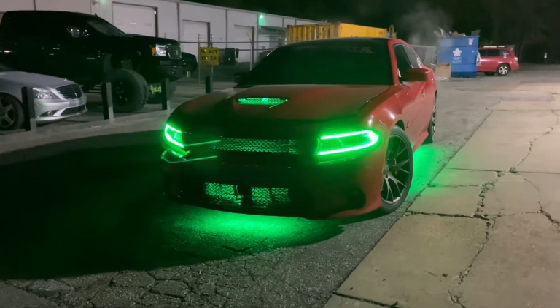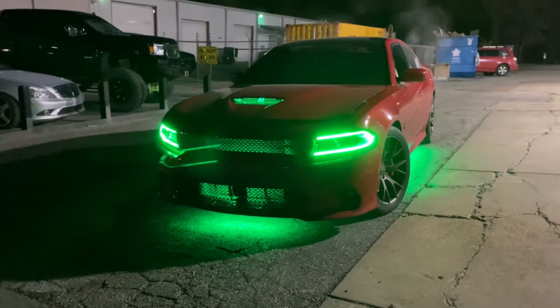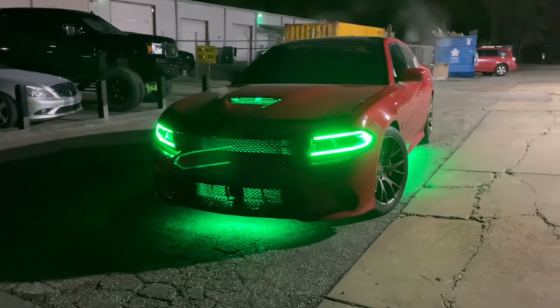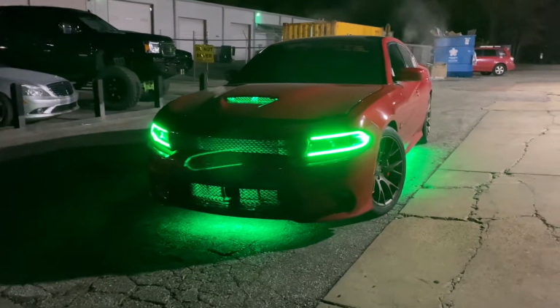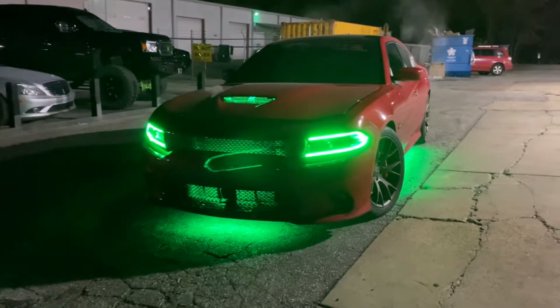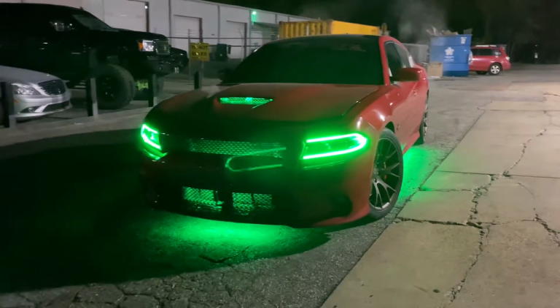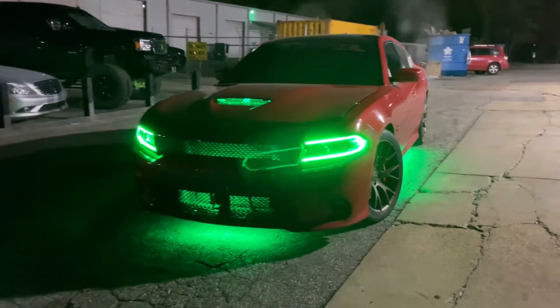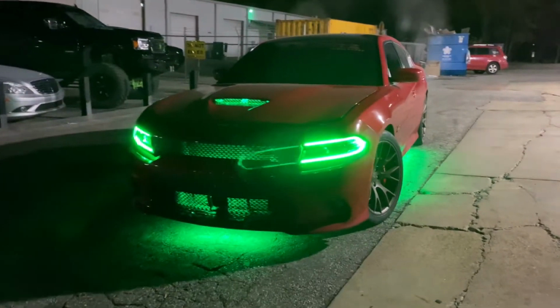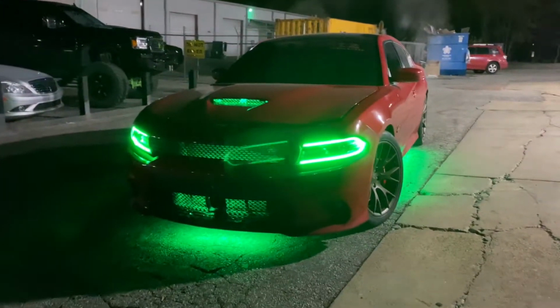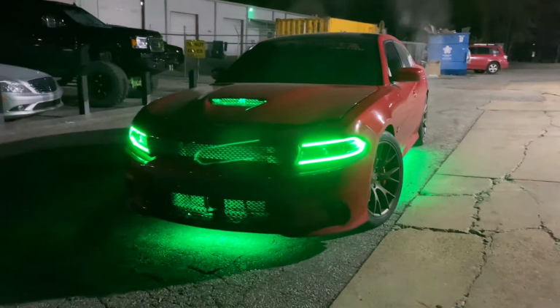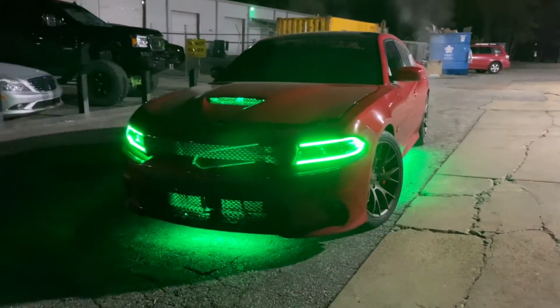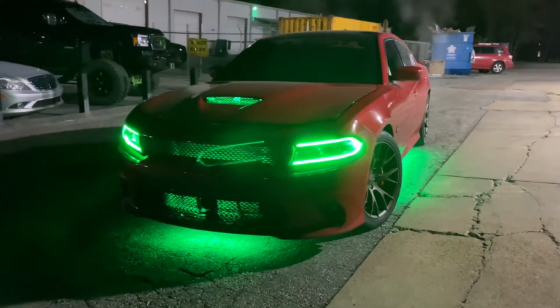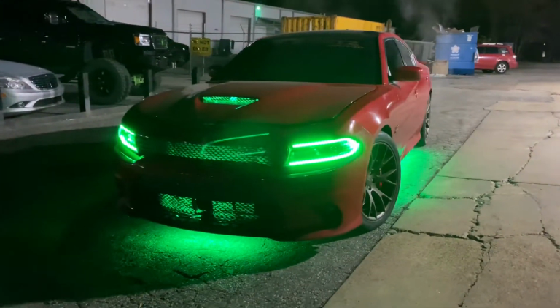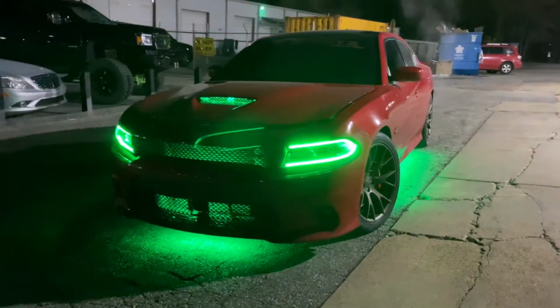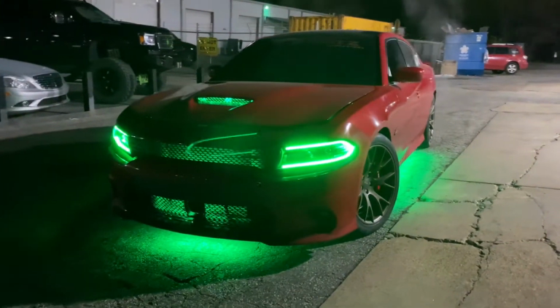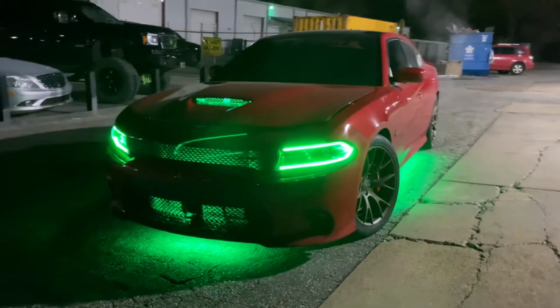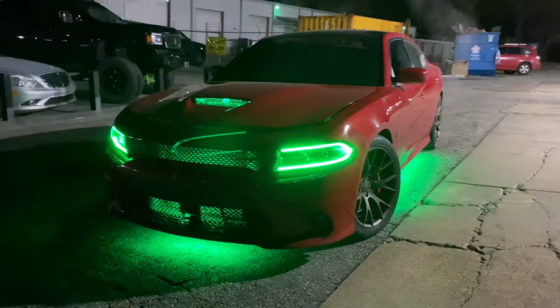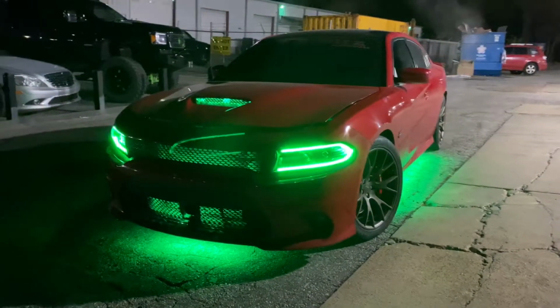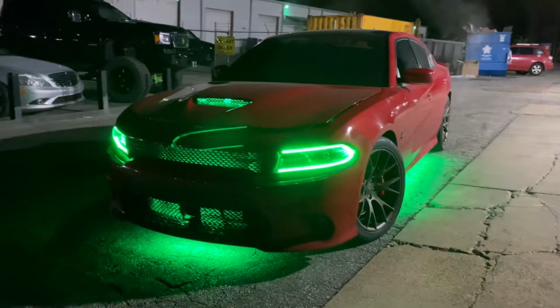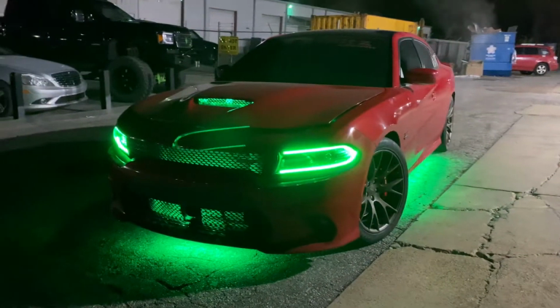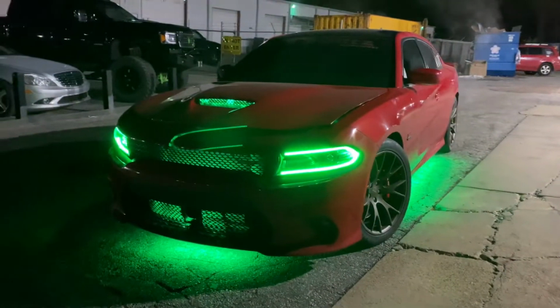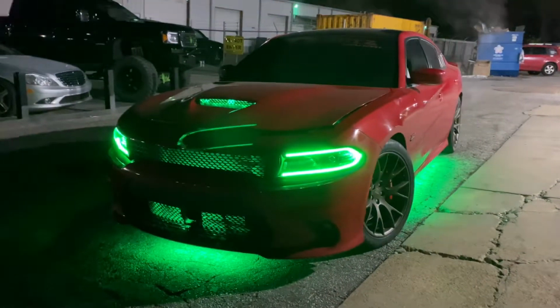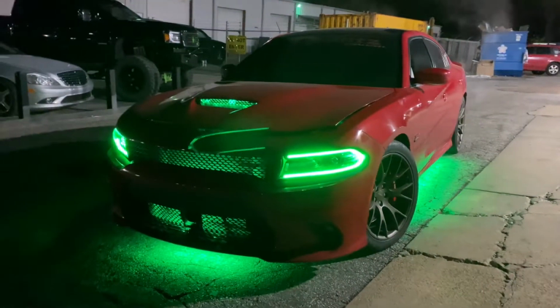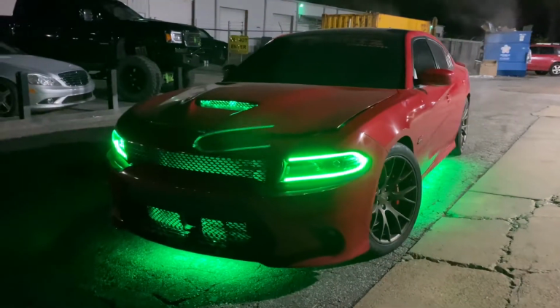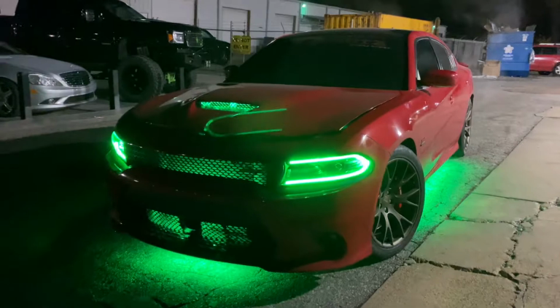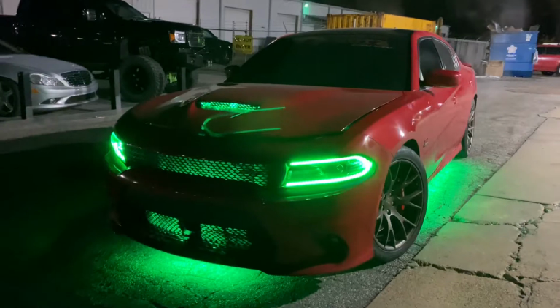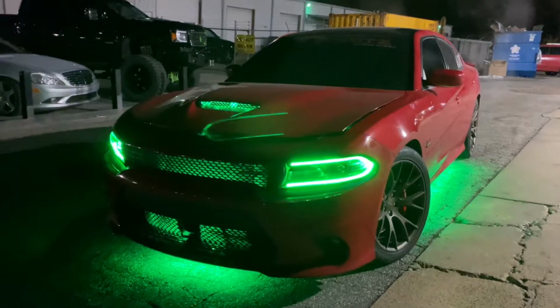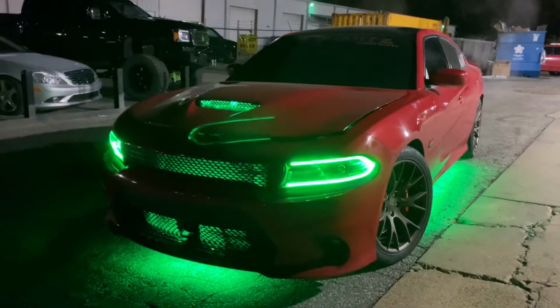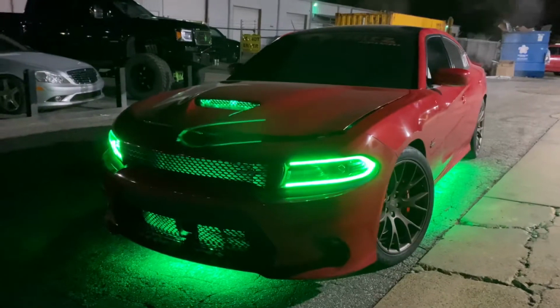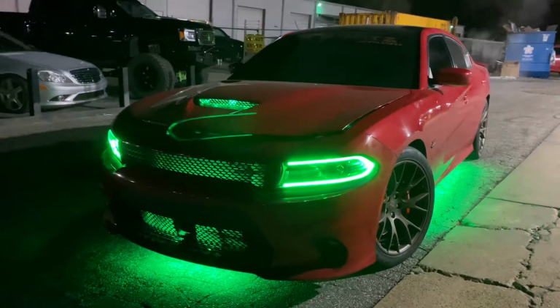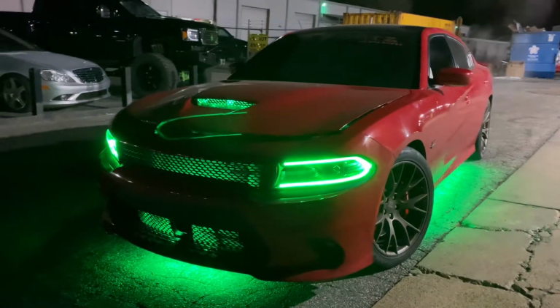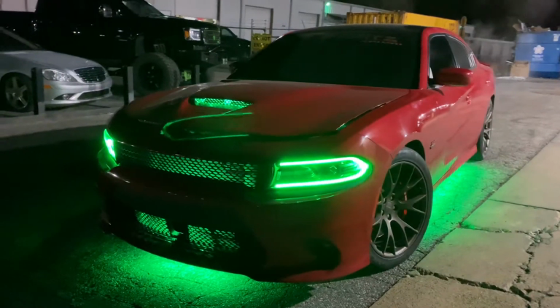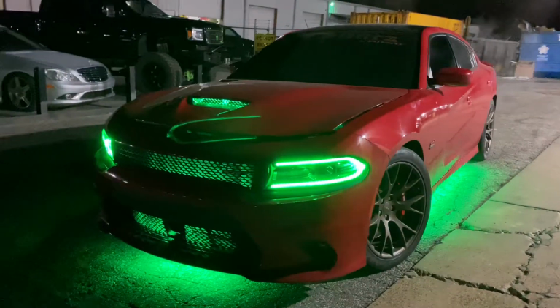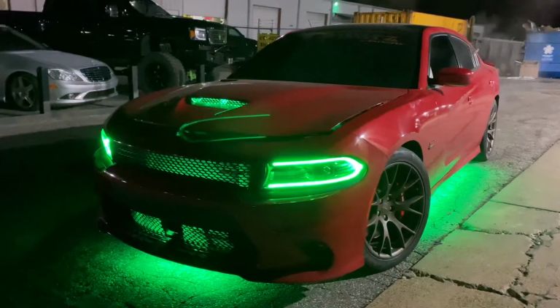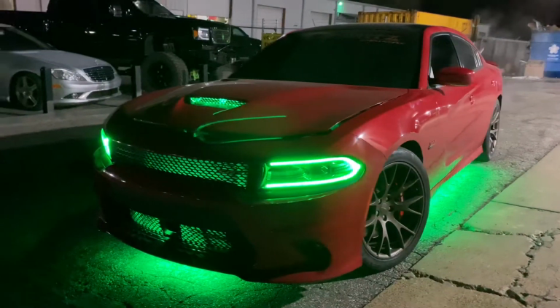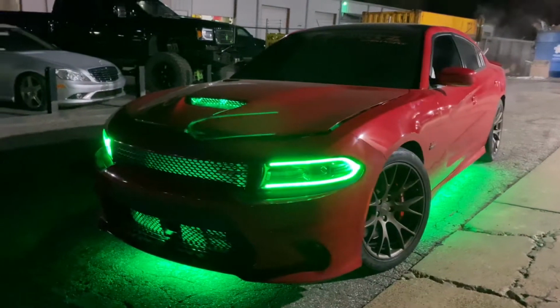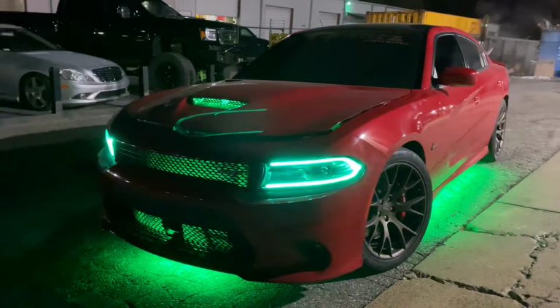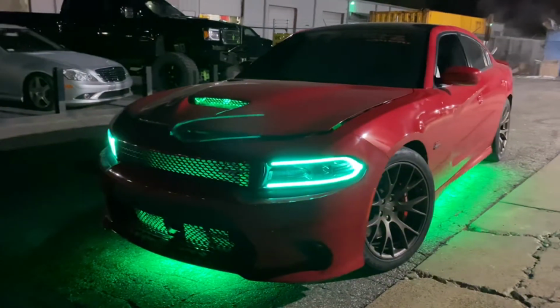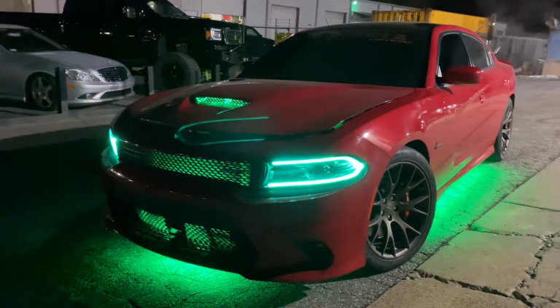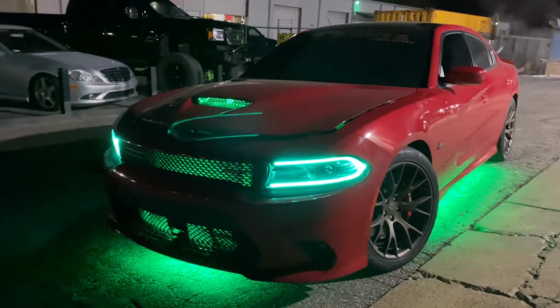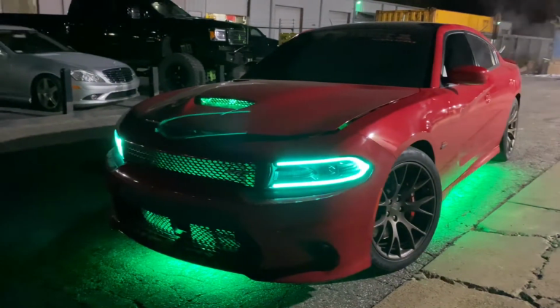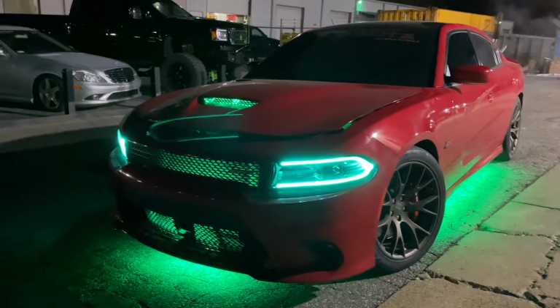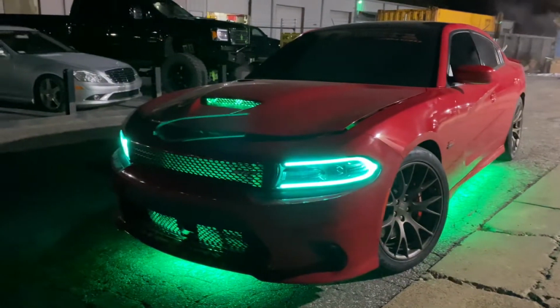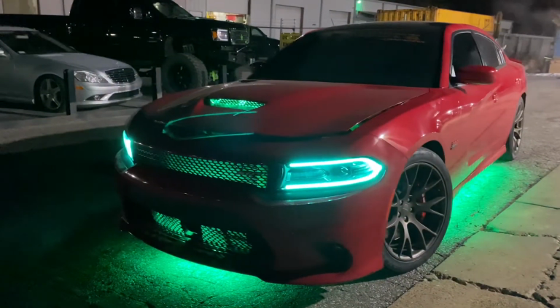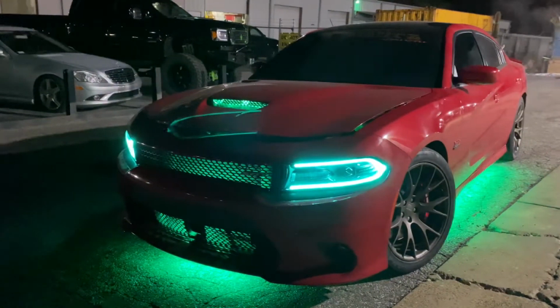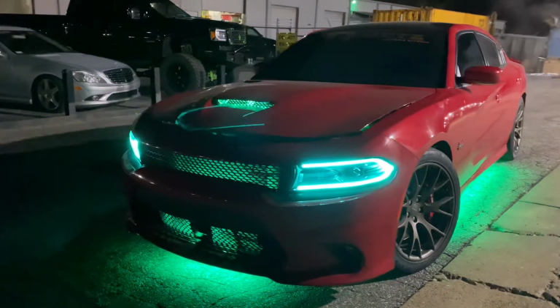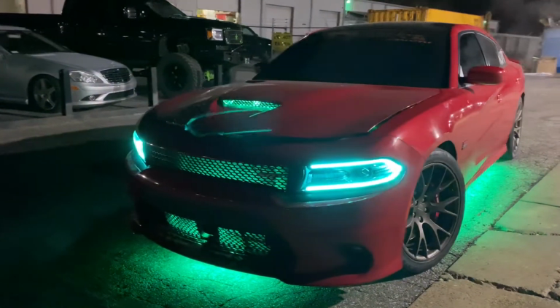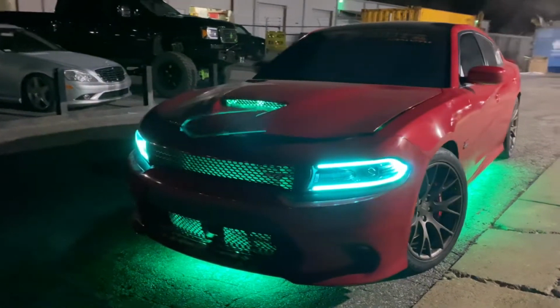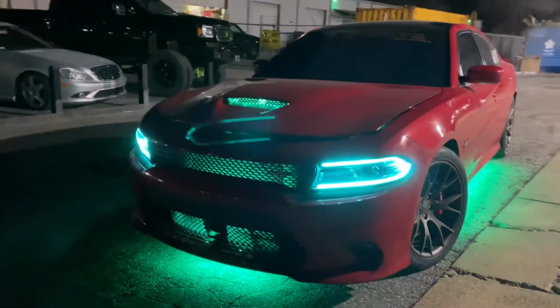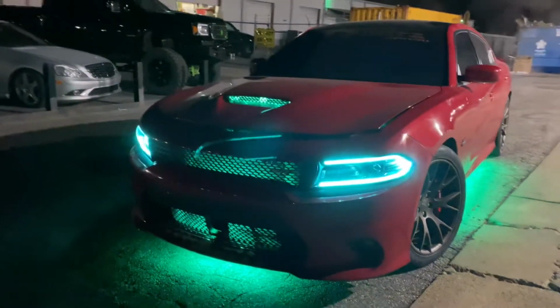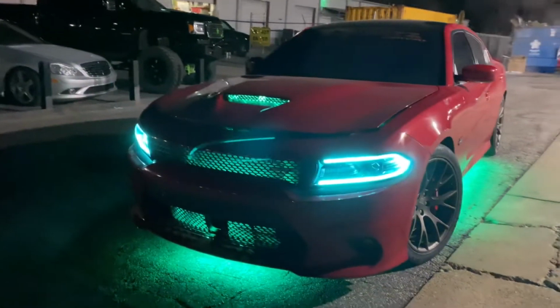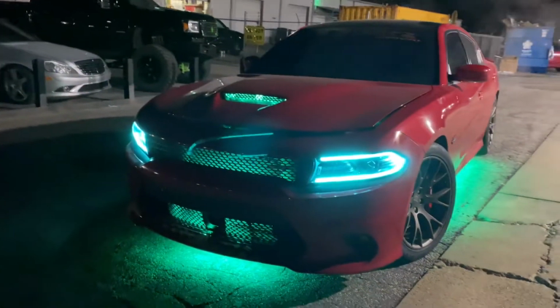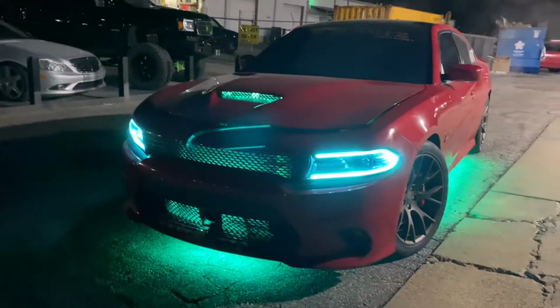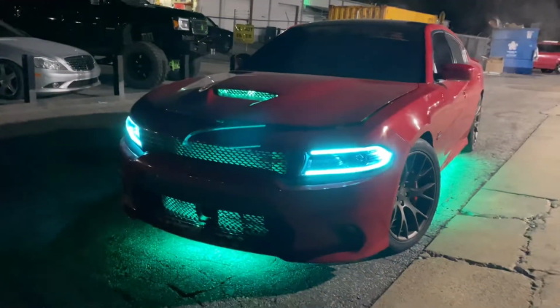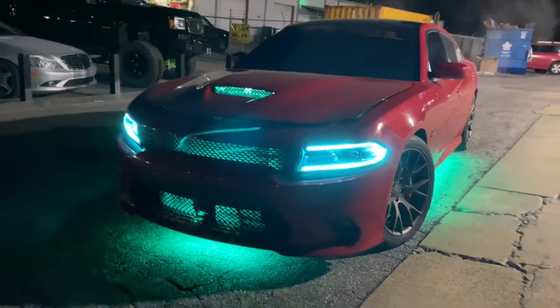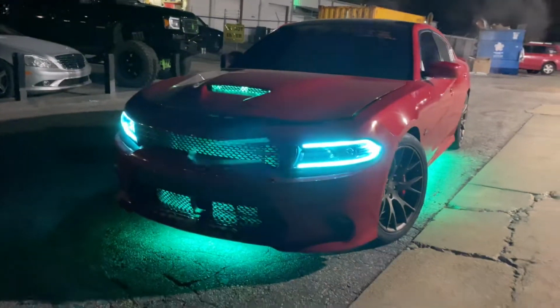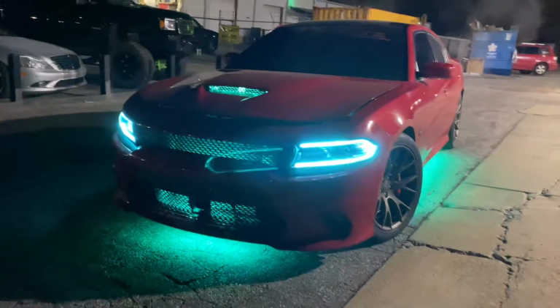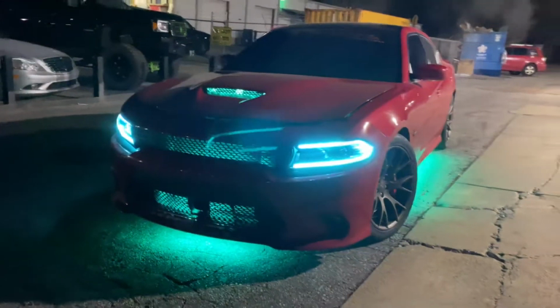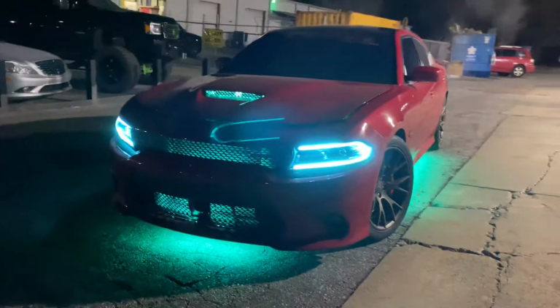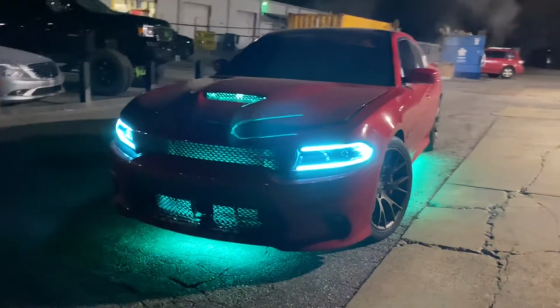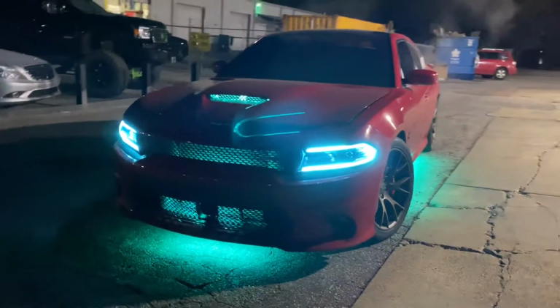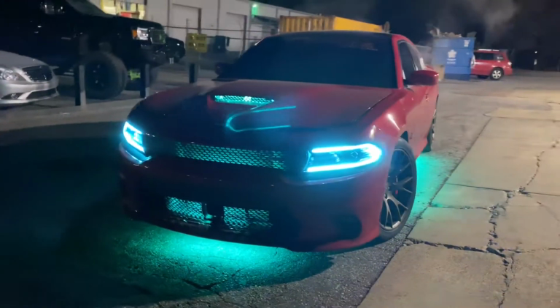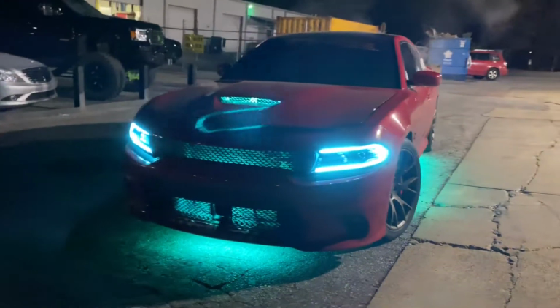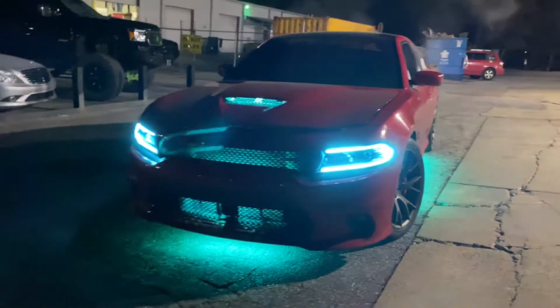Hey everybody, this is Moe in Memphis, Tennessee with Not On Sounds. Just finished working on a 2020 Dodge Charger Scat Pack Package.